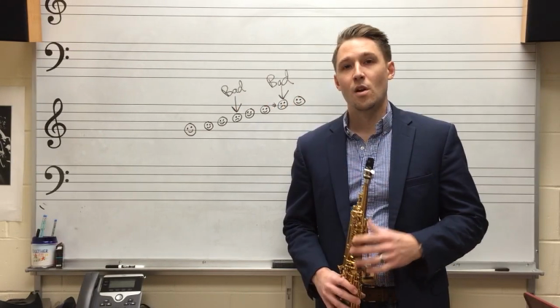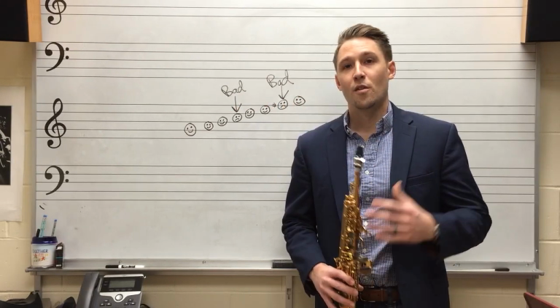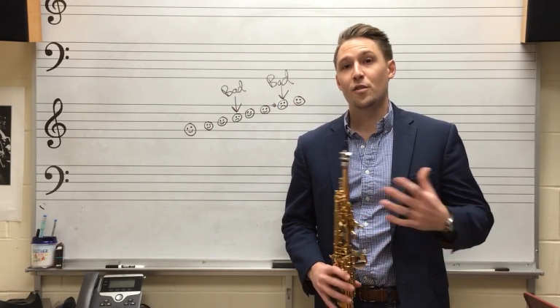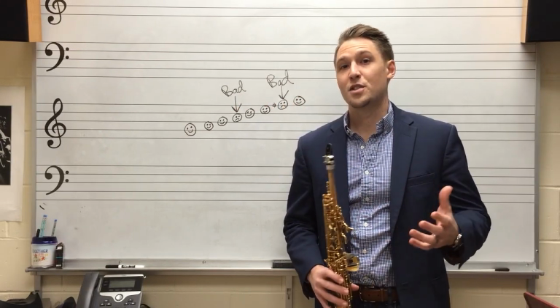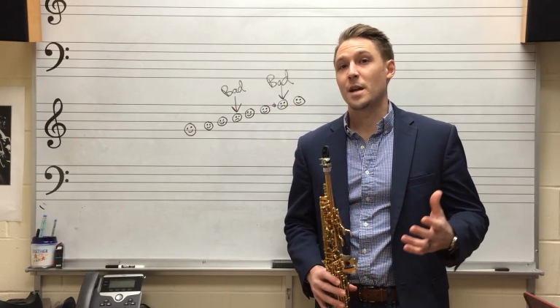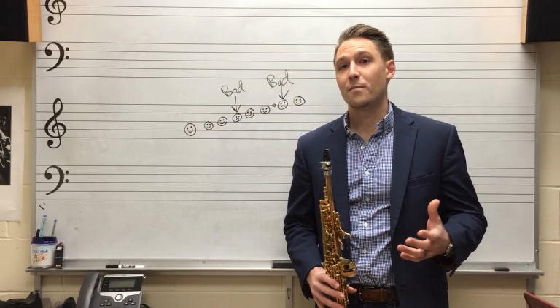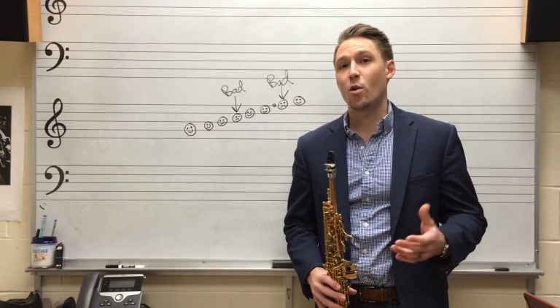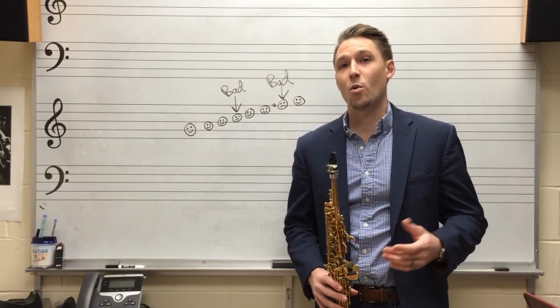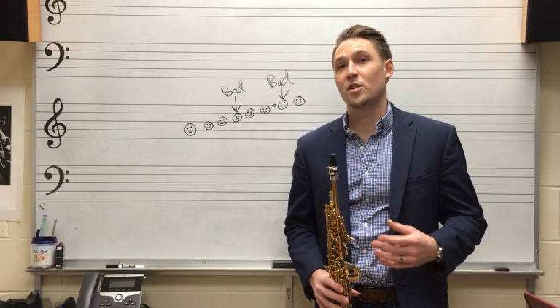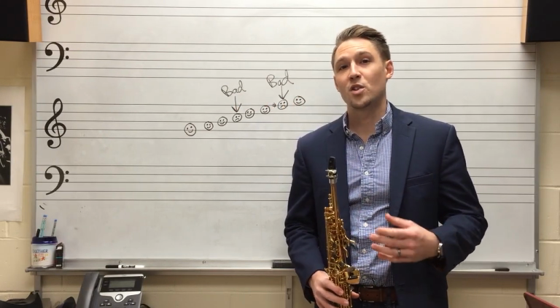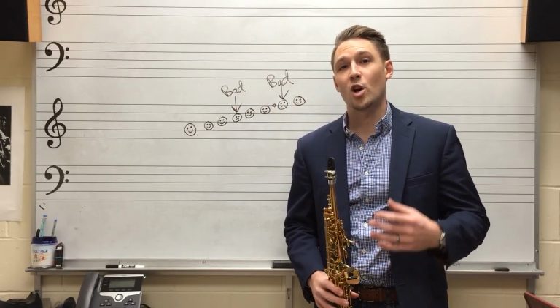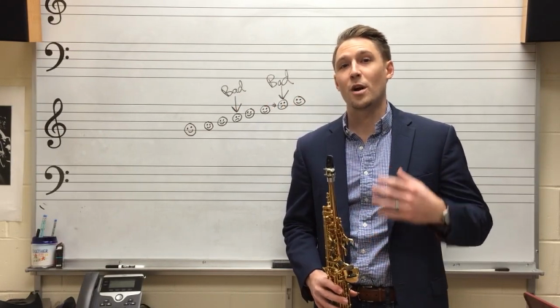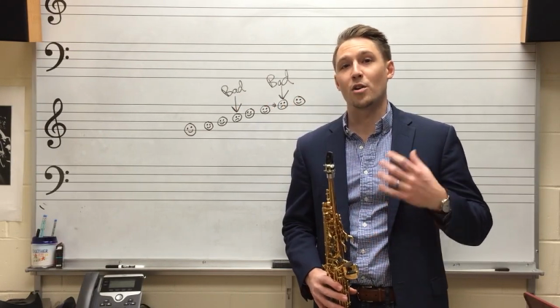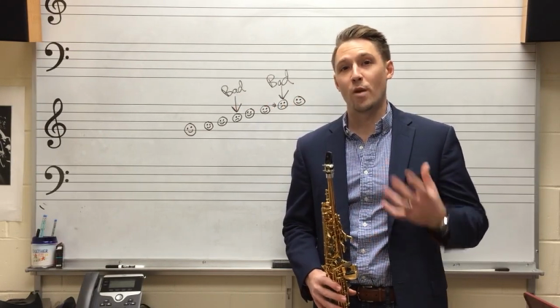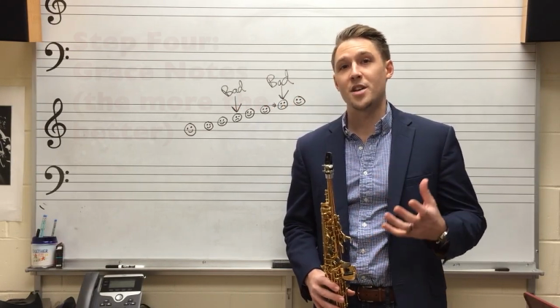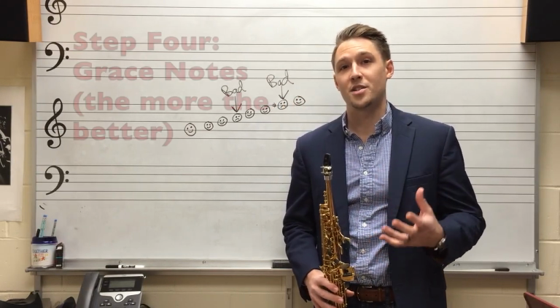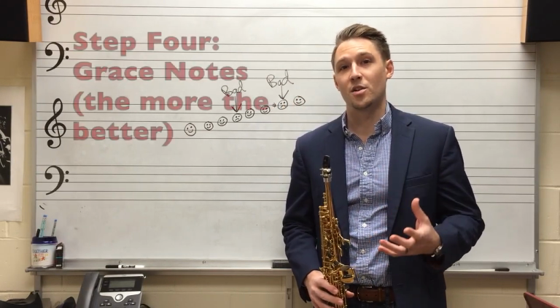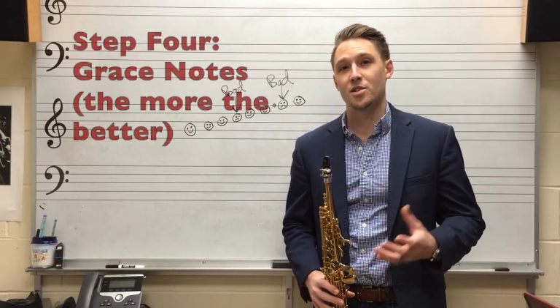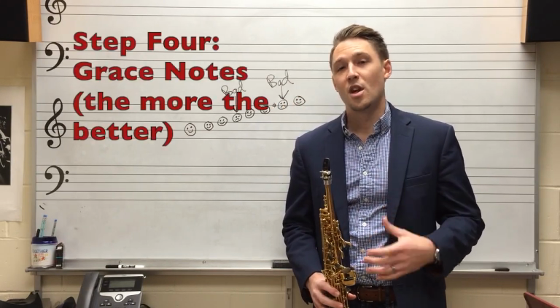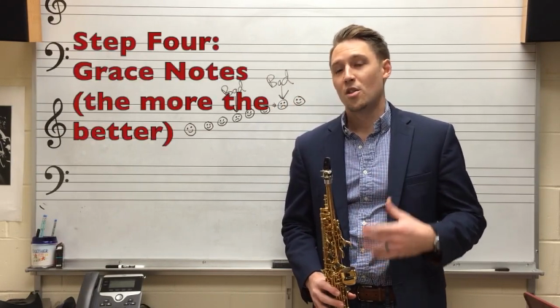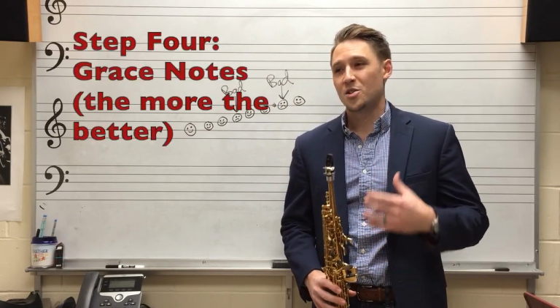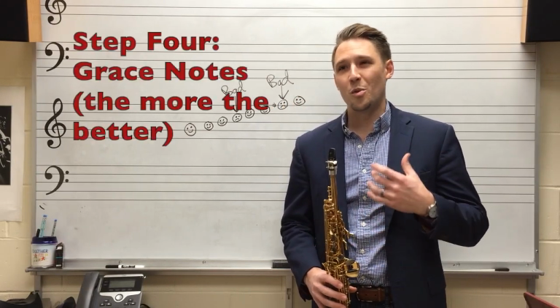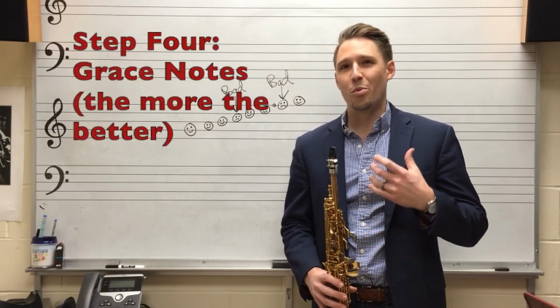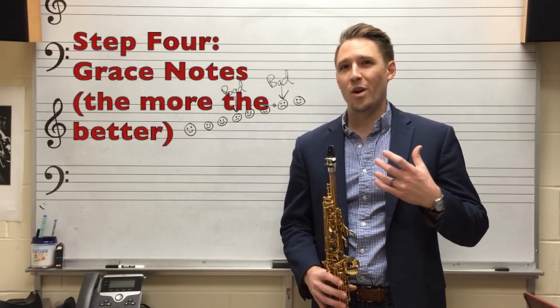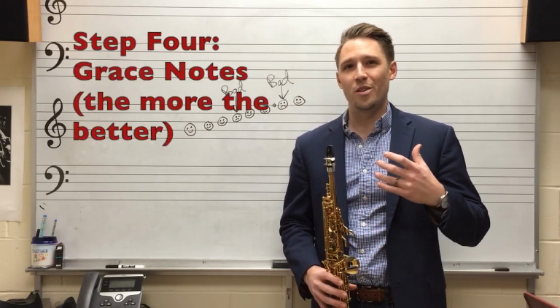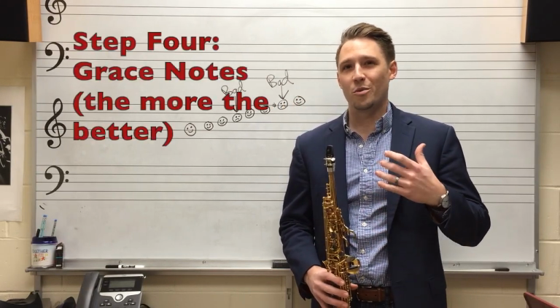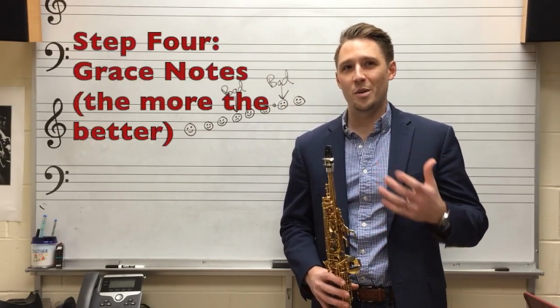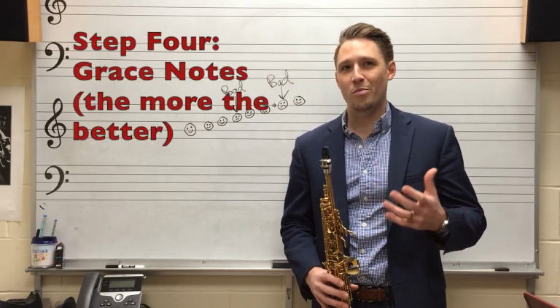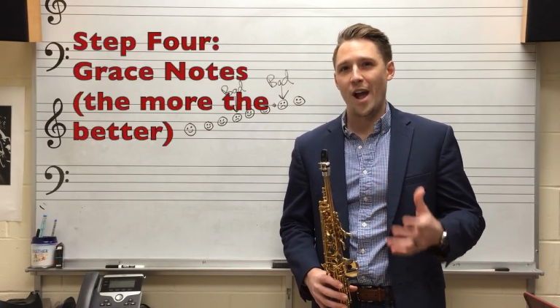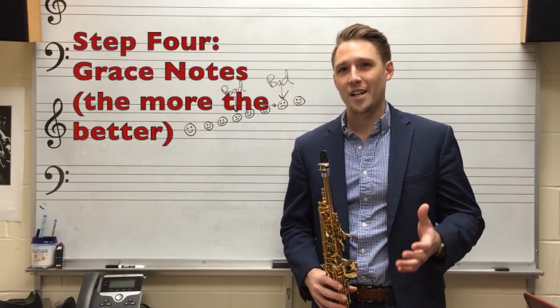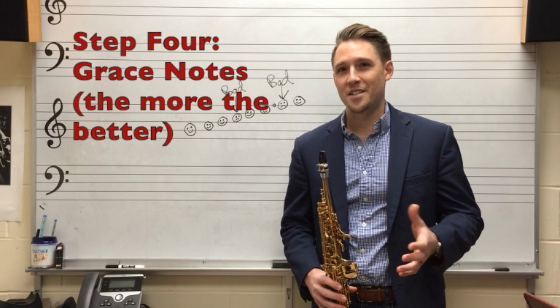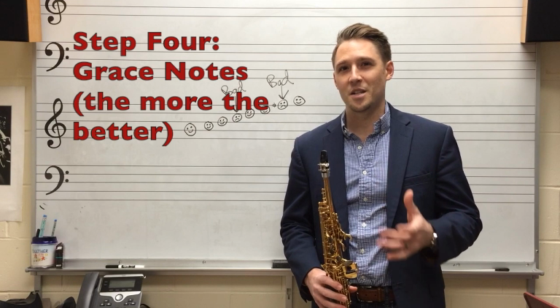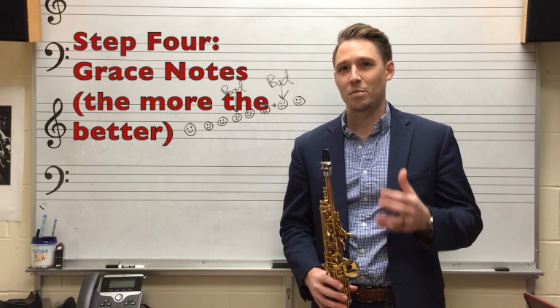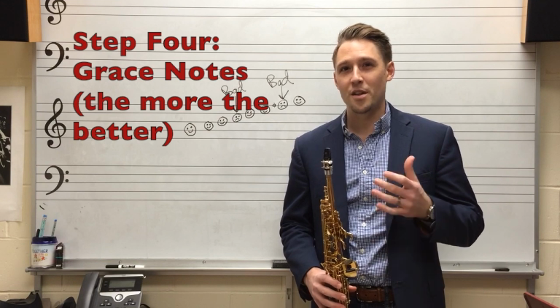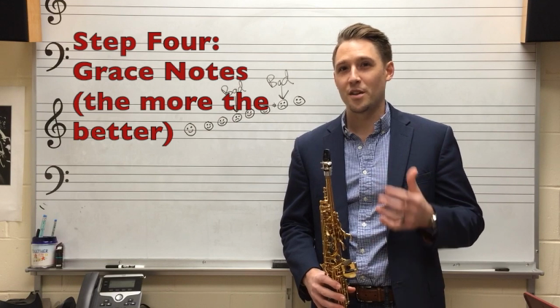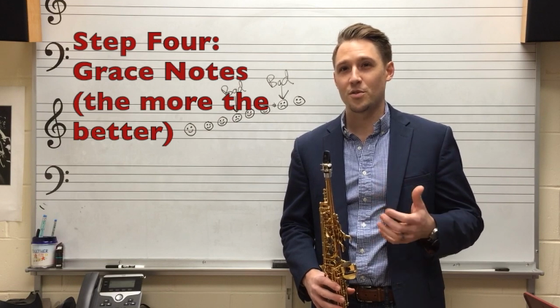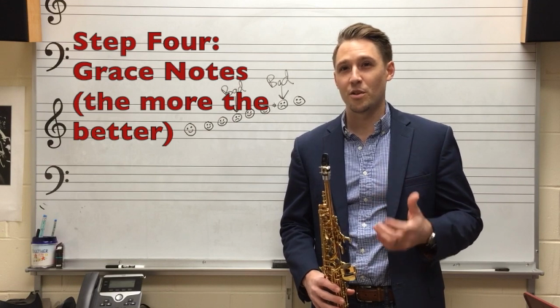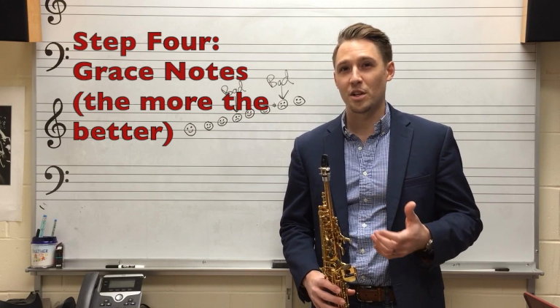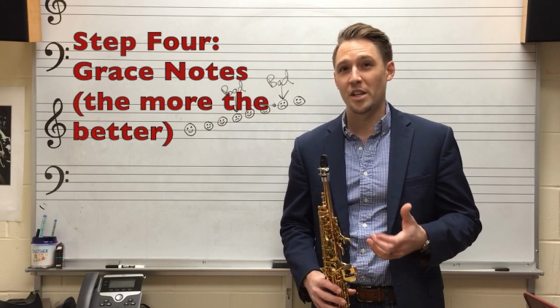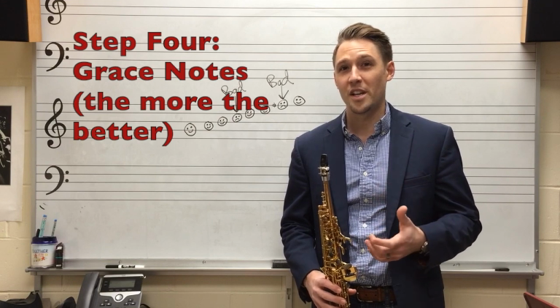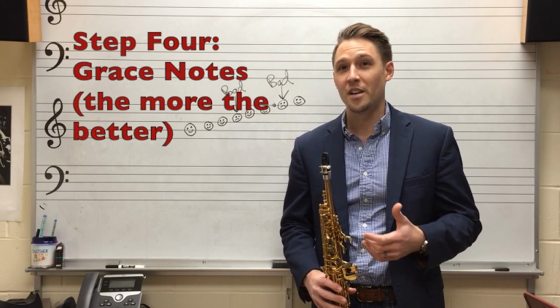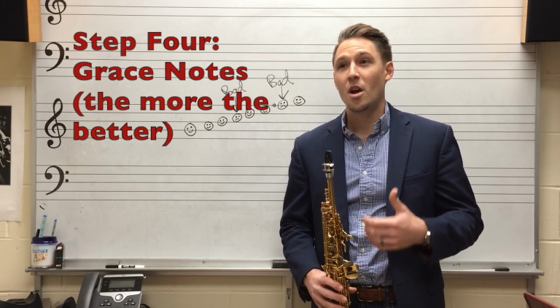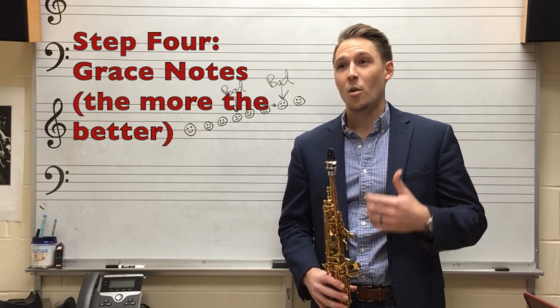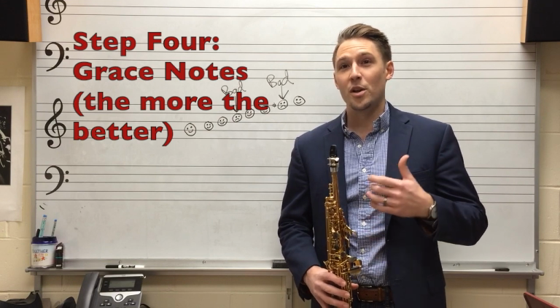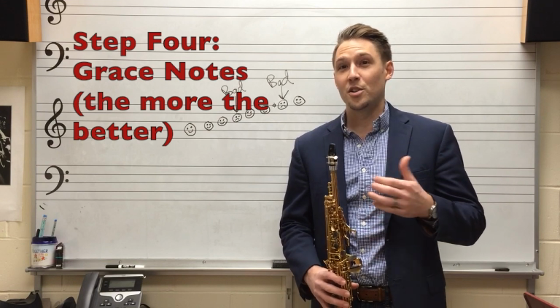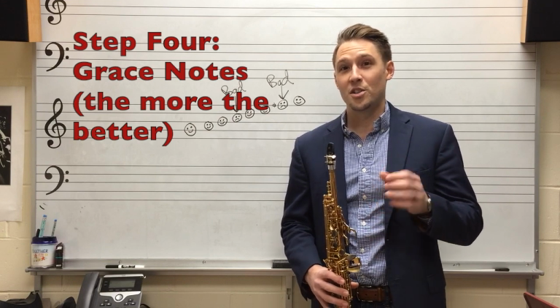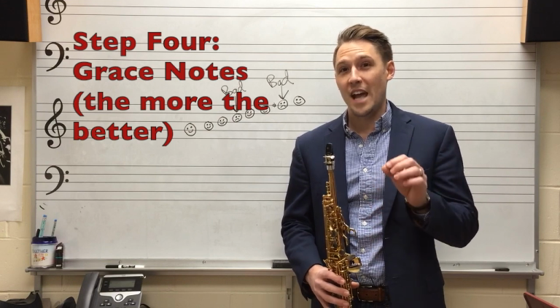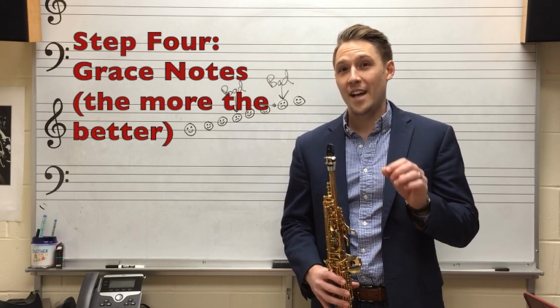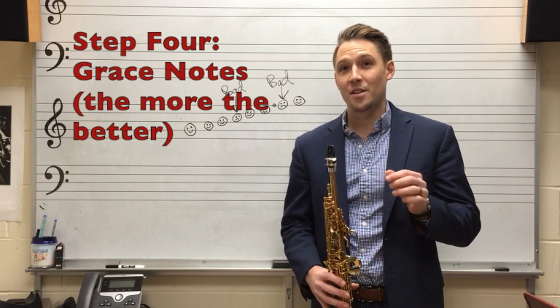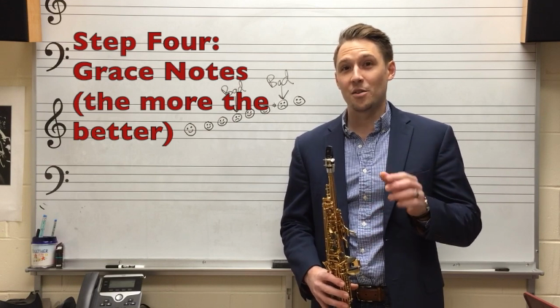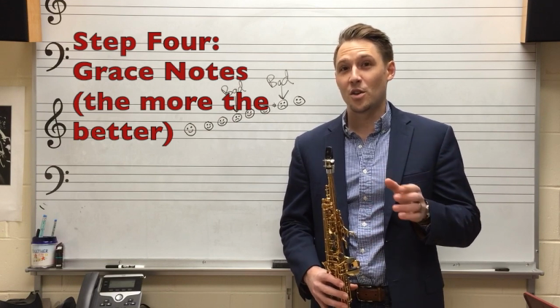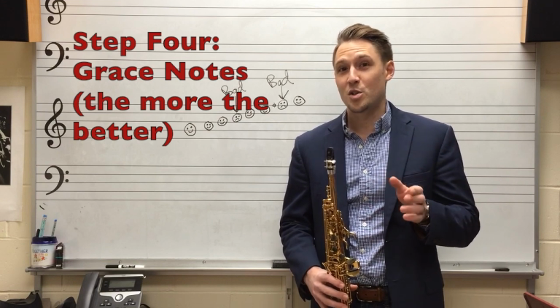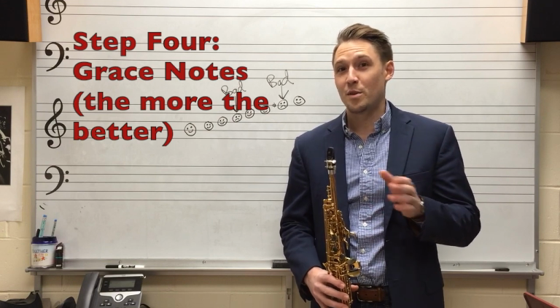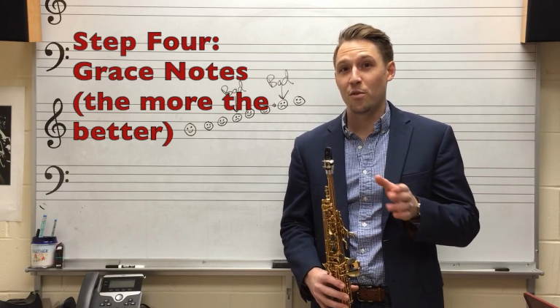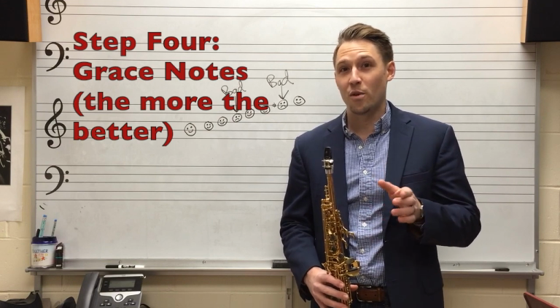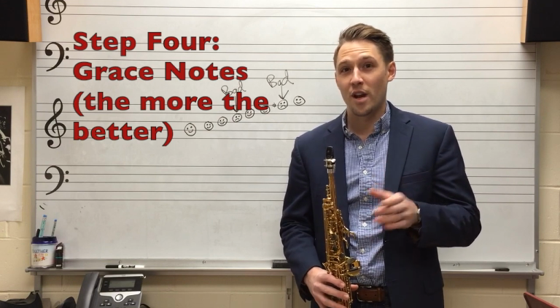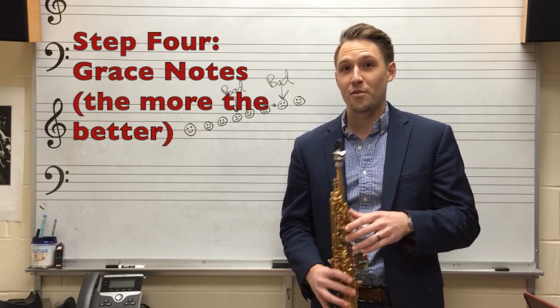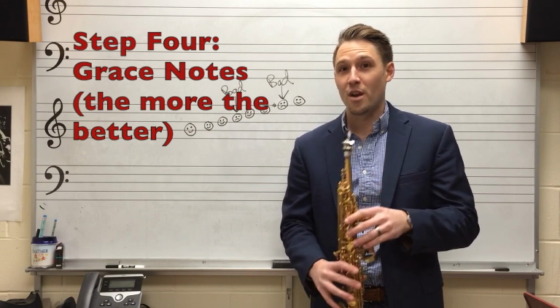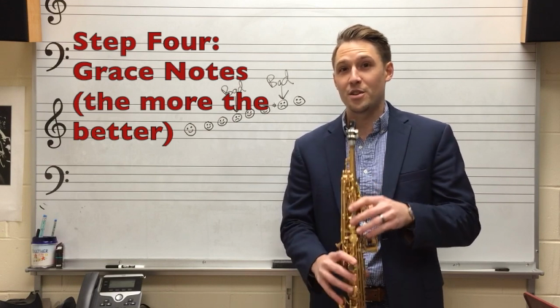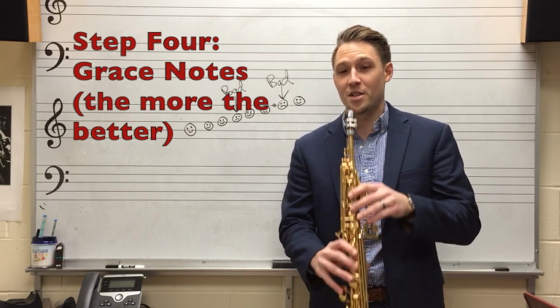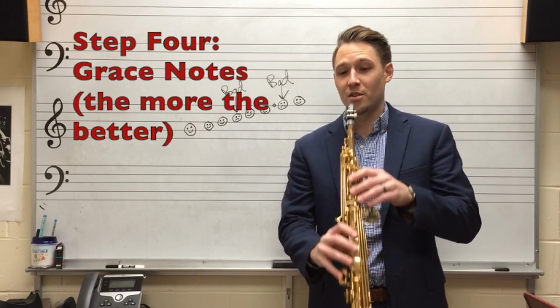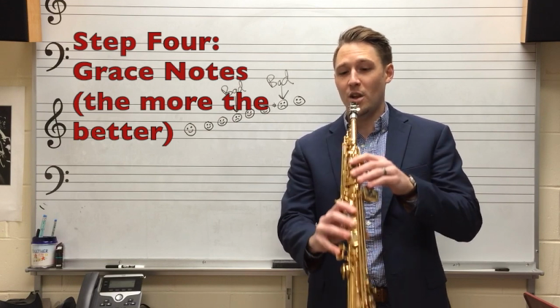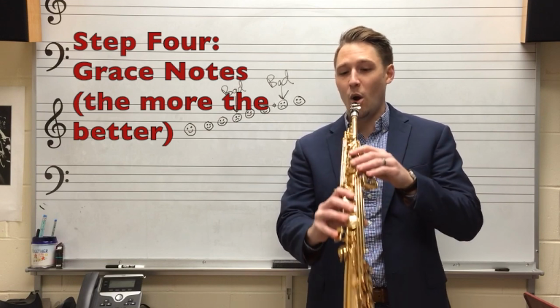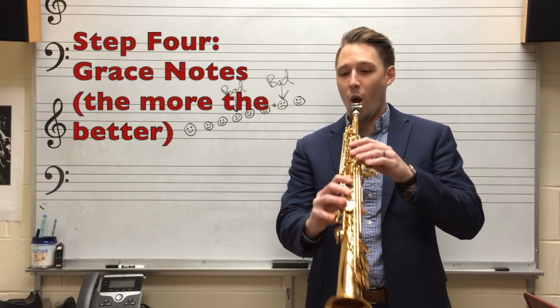For step four we're going to talk about grace notes. There's no point in really practicing to play things really clean when you can just add little notes before and after every single note.